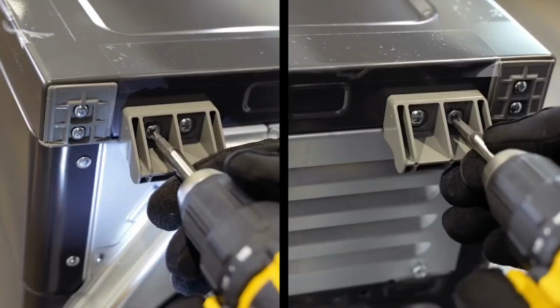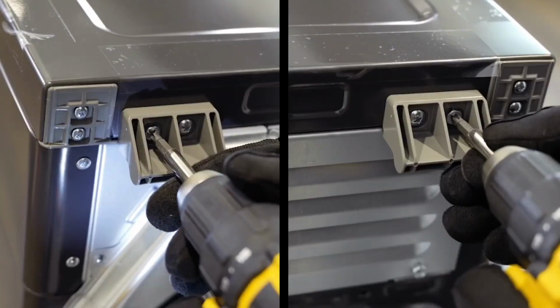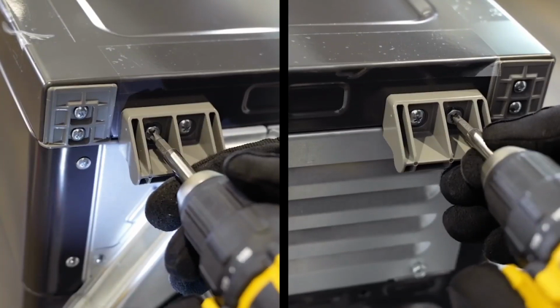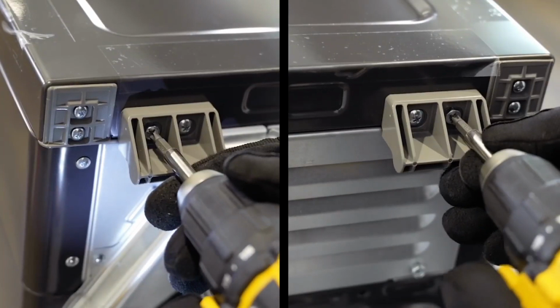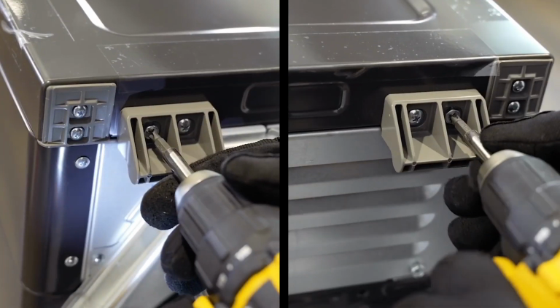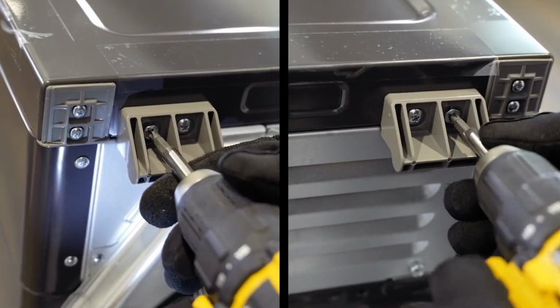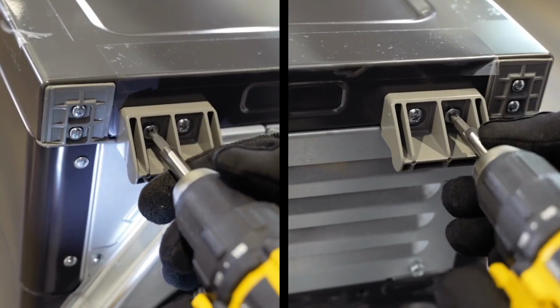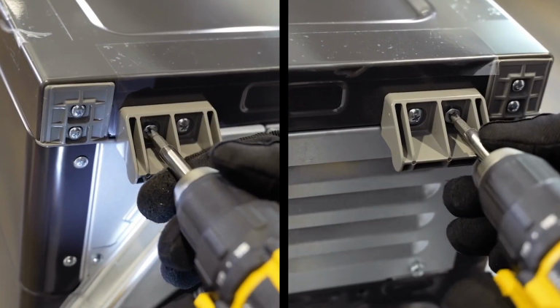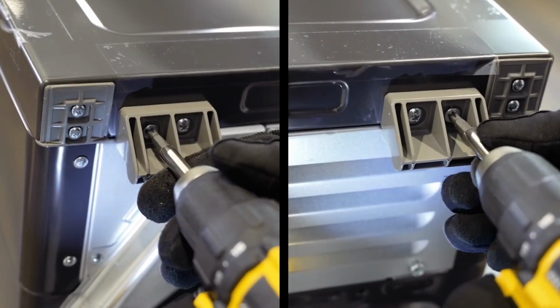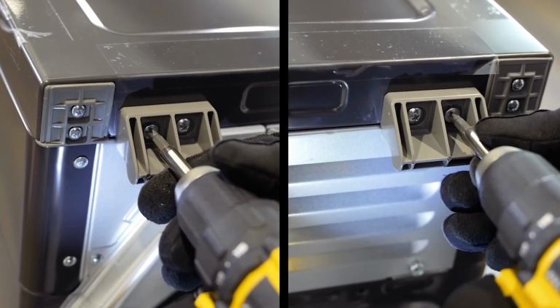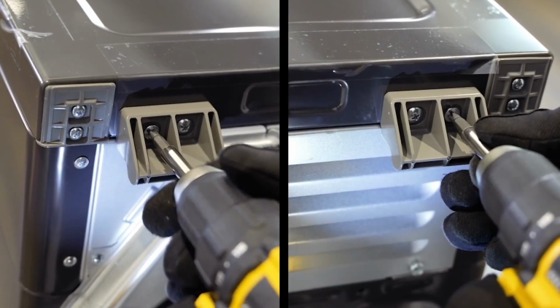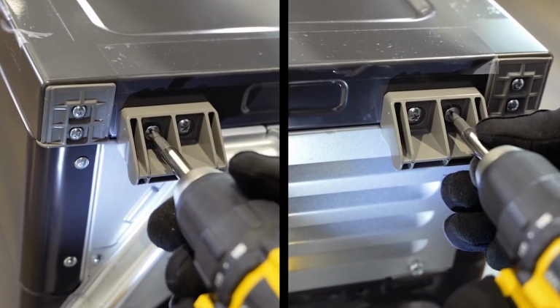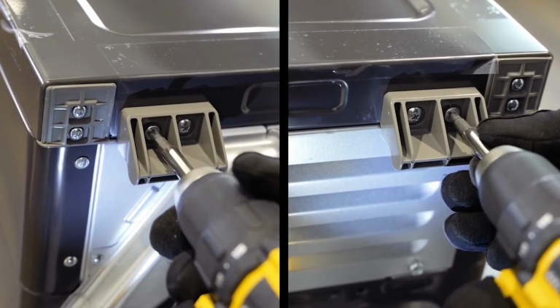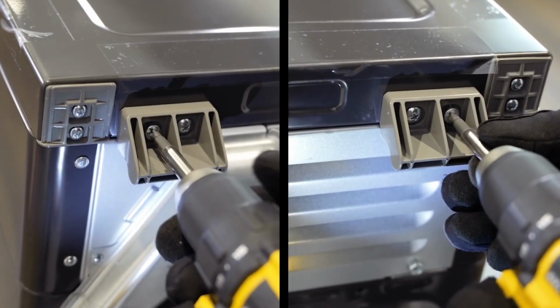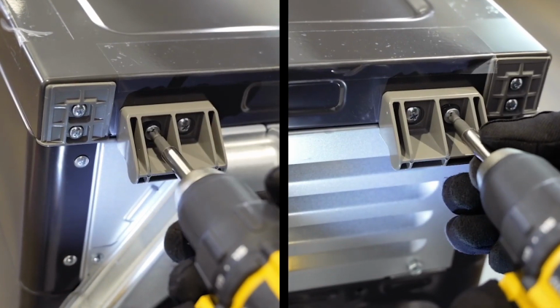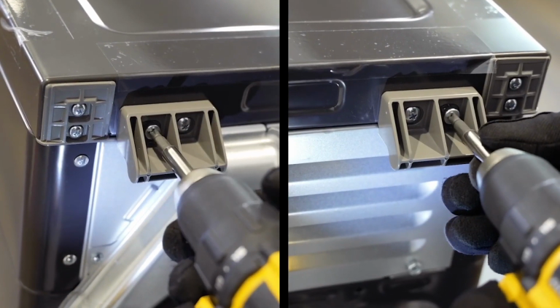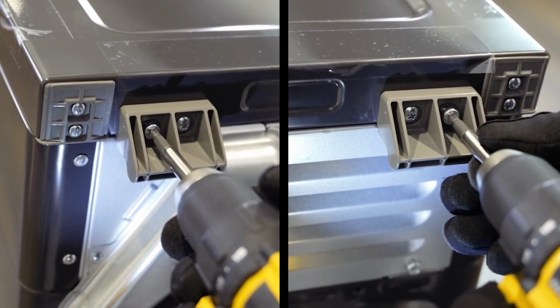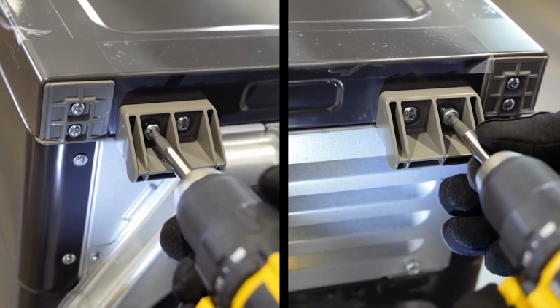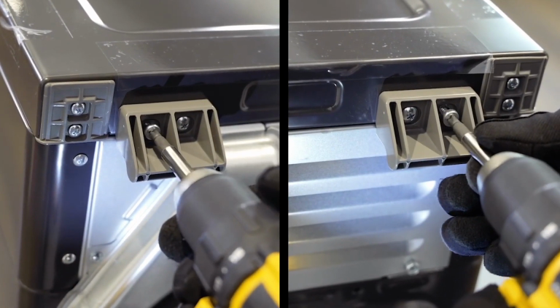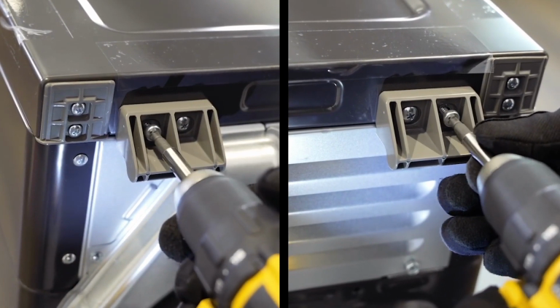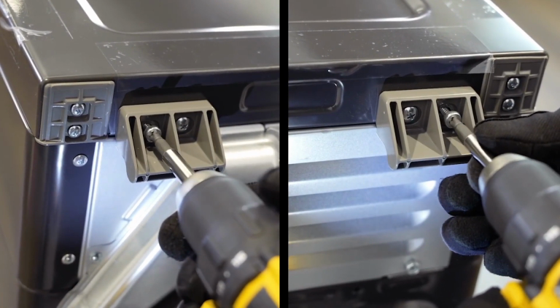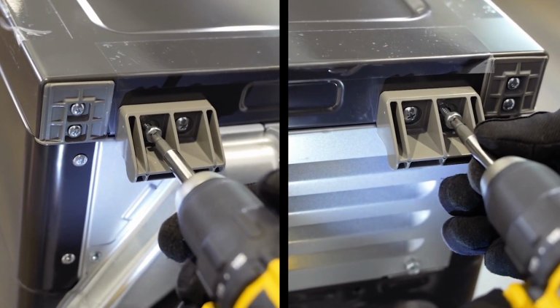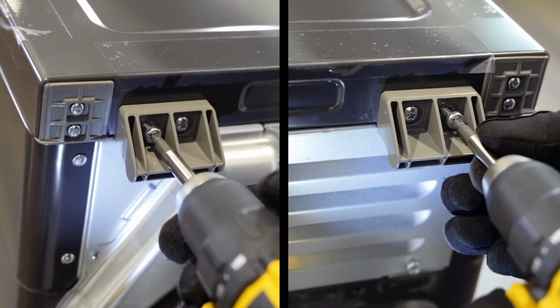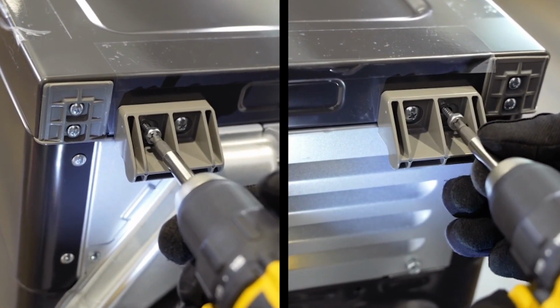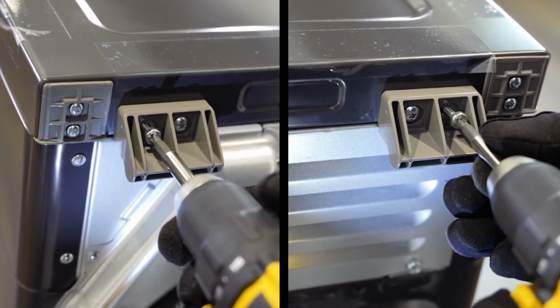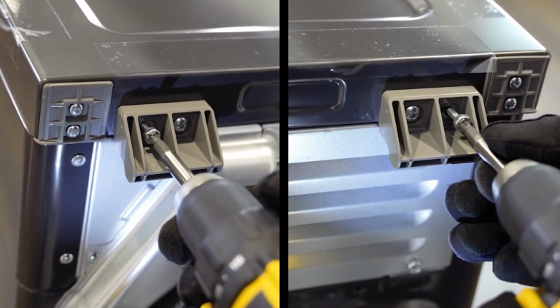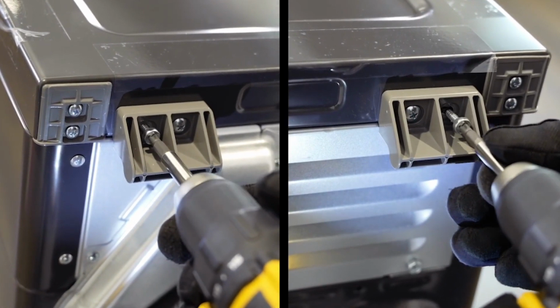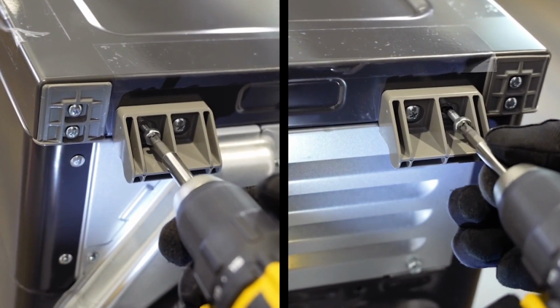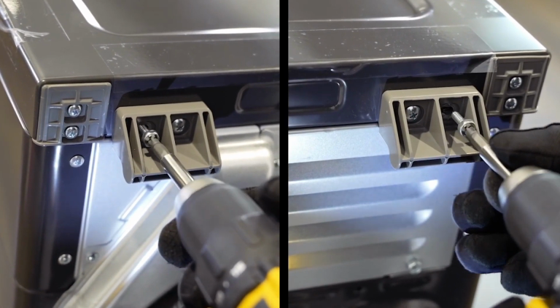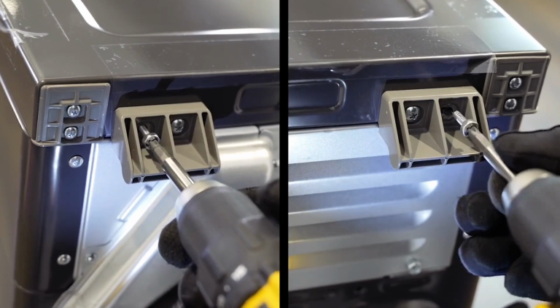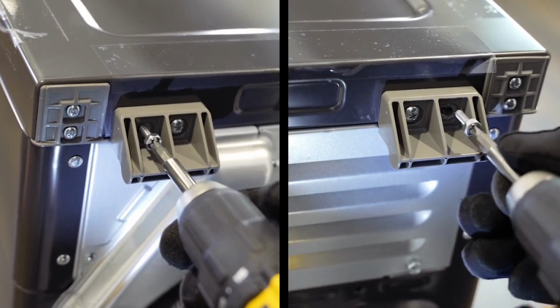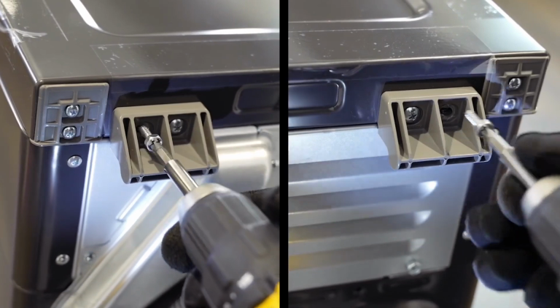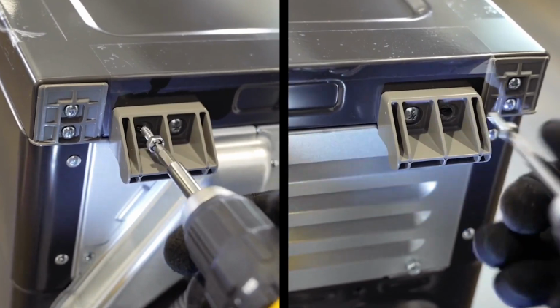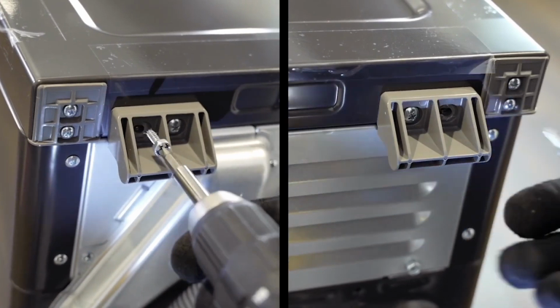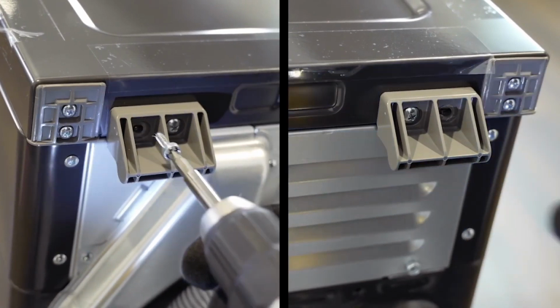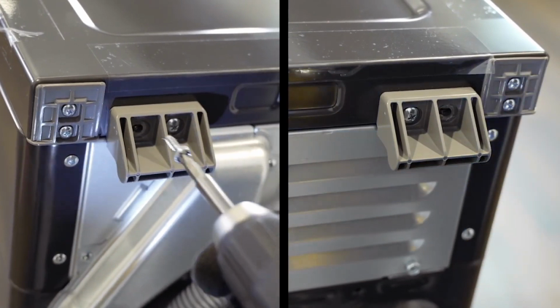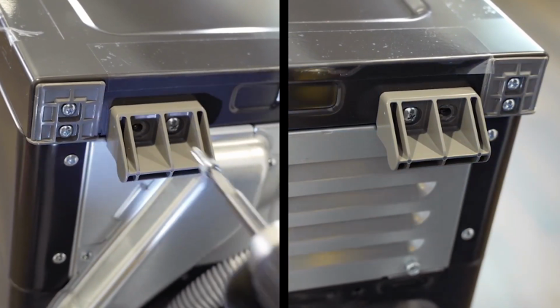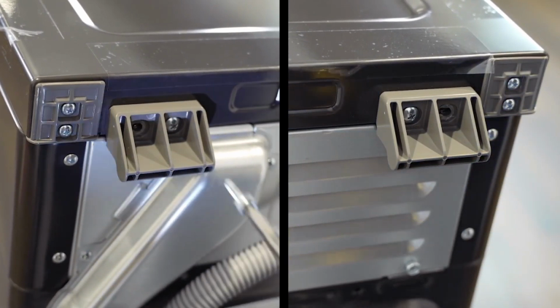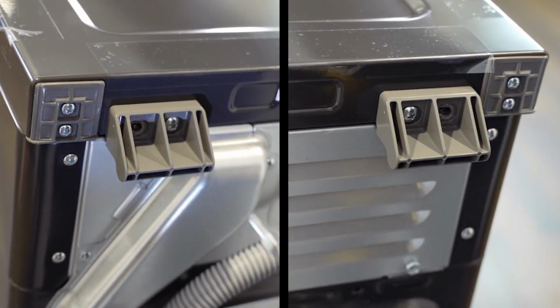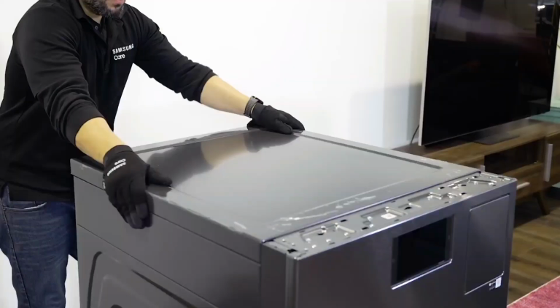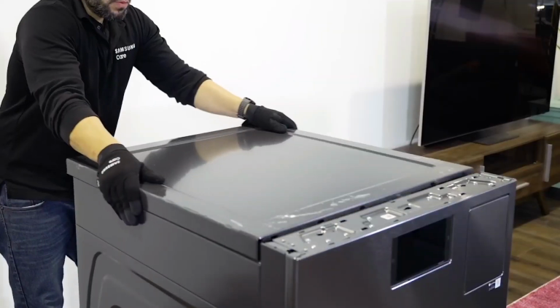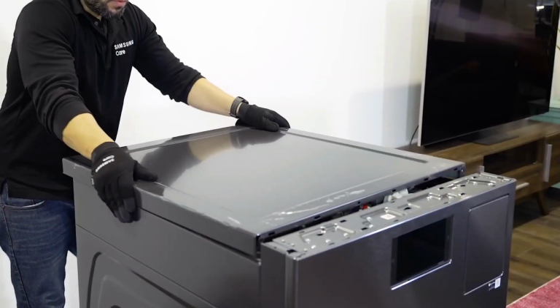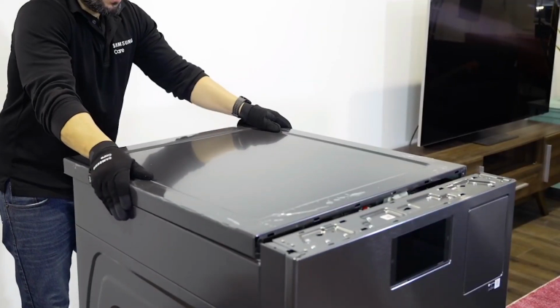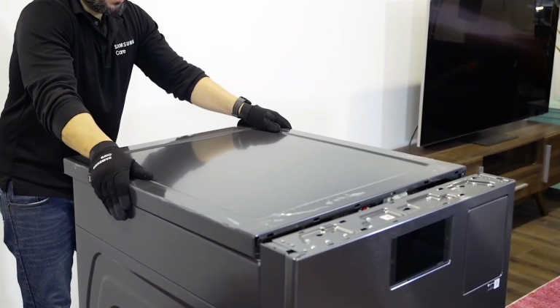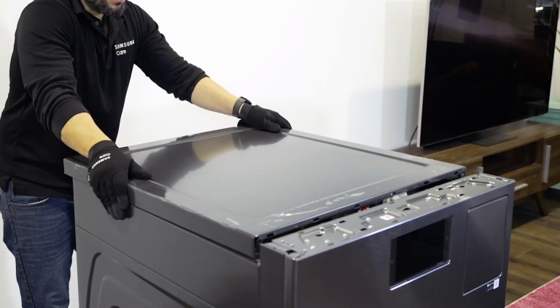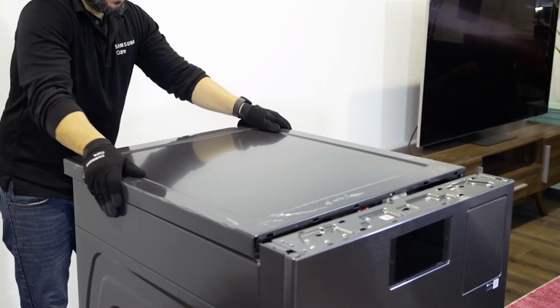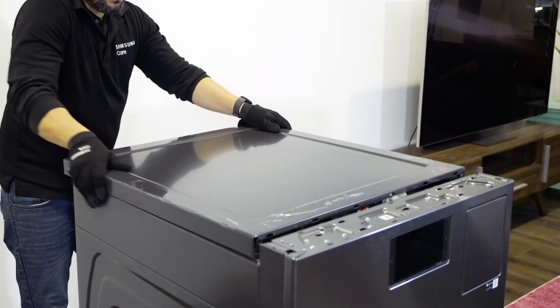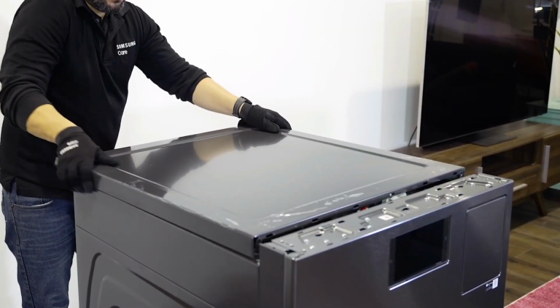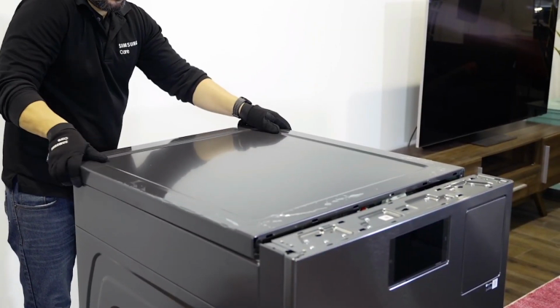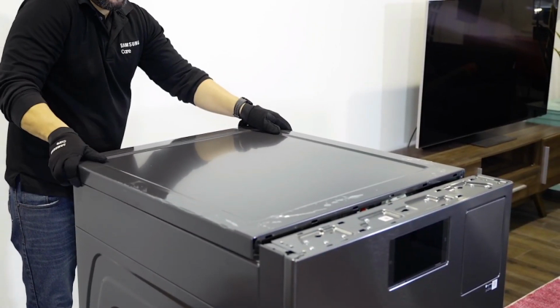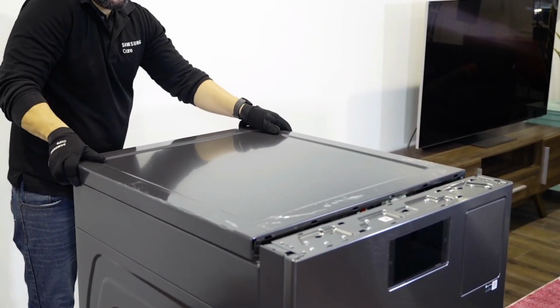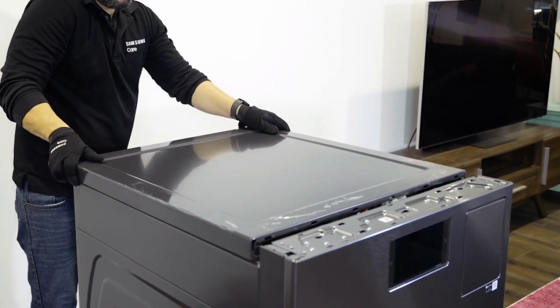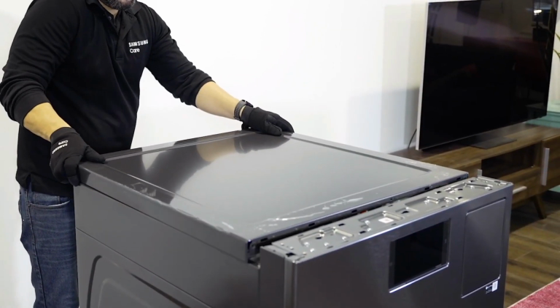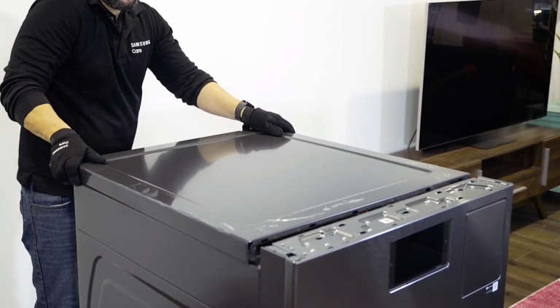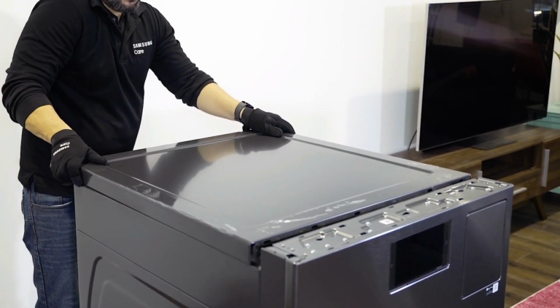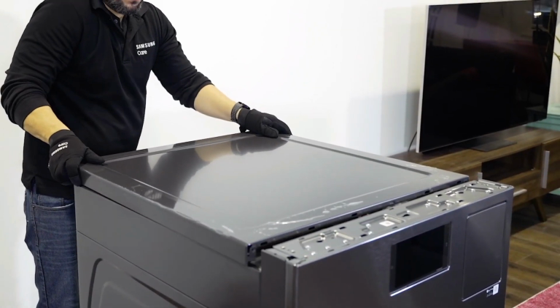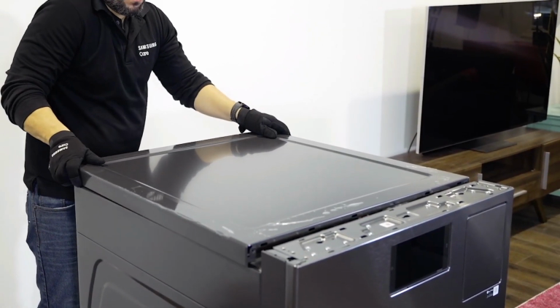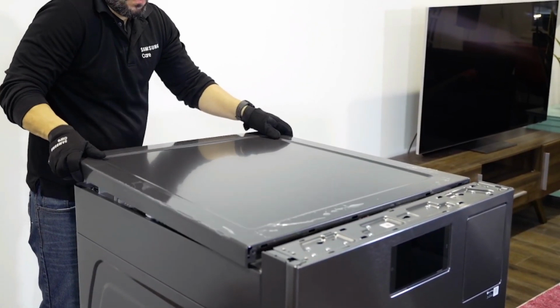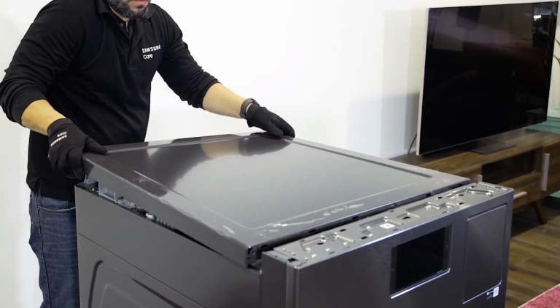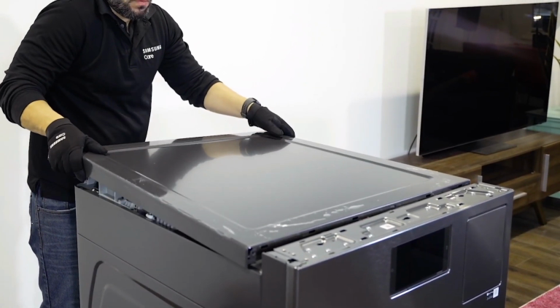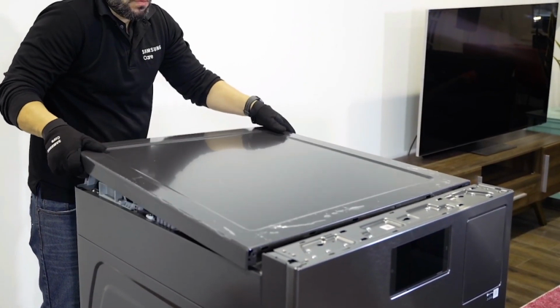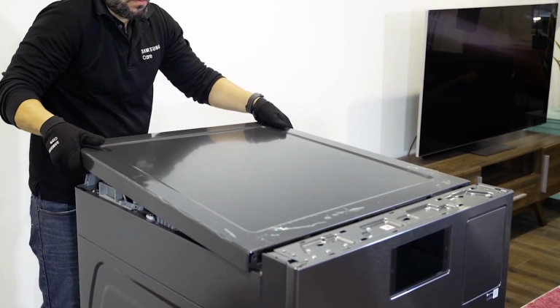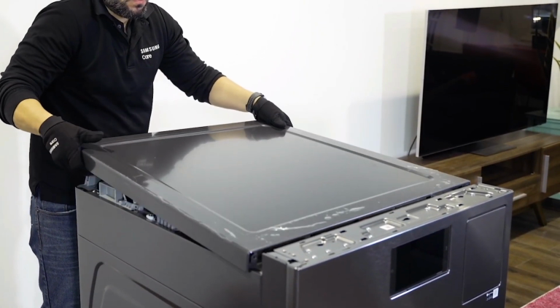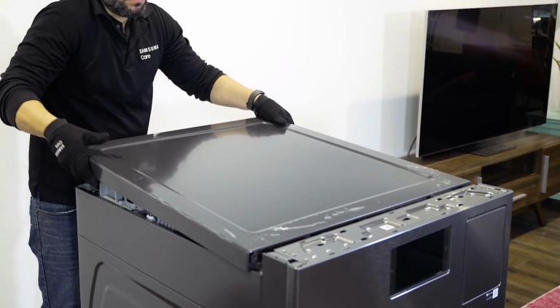Remove the screws from the back of the top panel. Slide the top panel back and remove it.